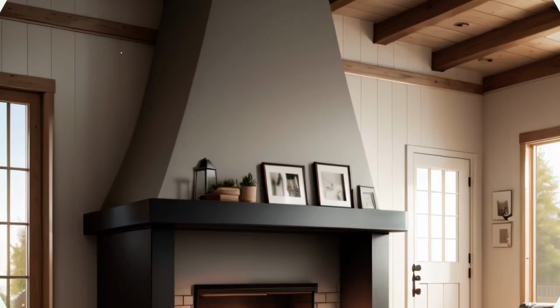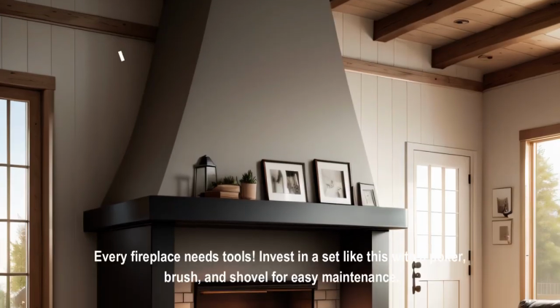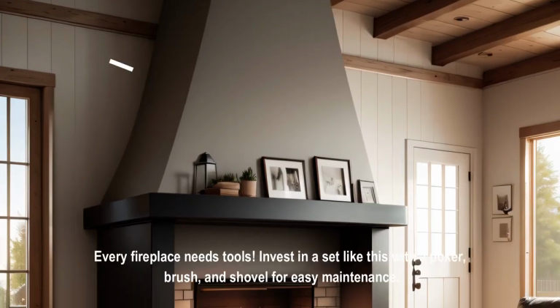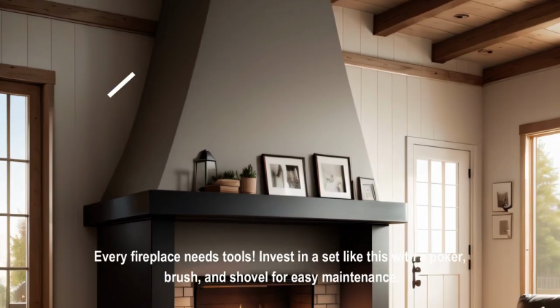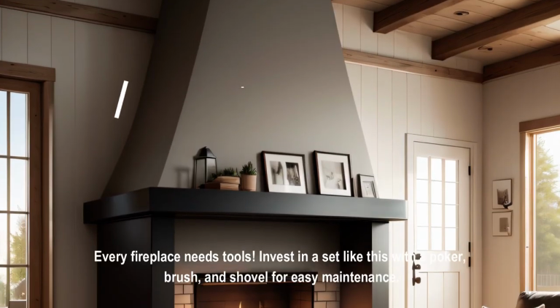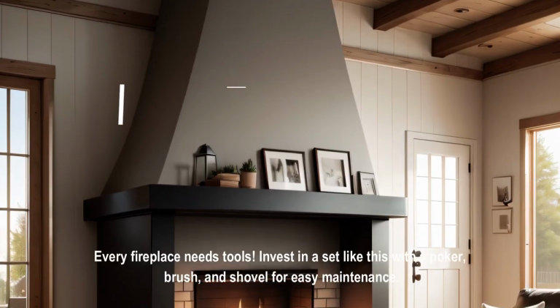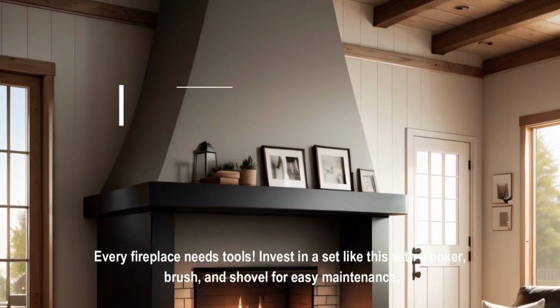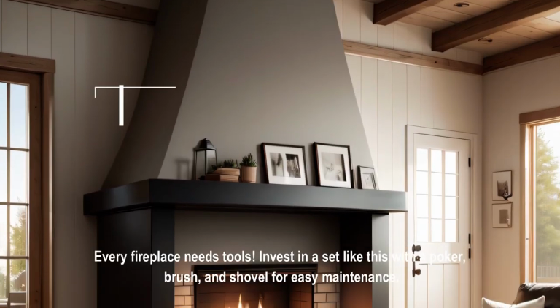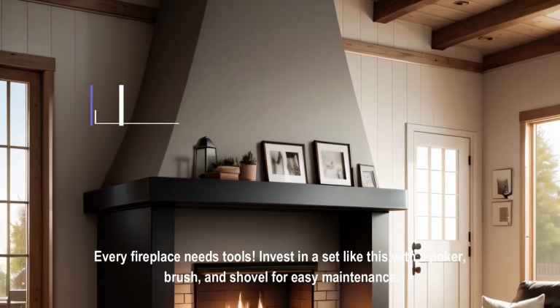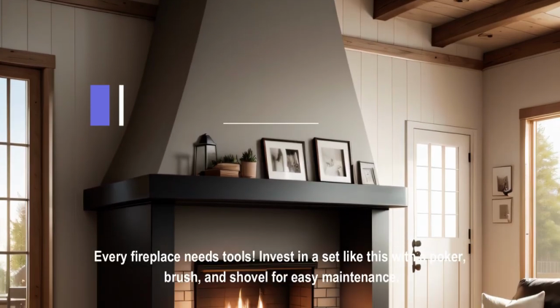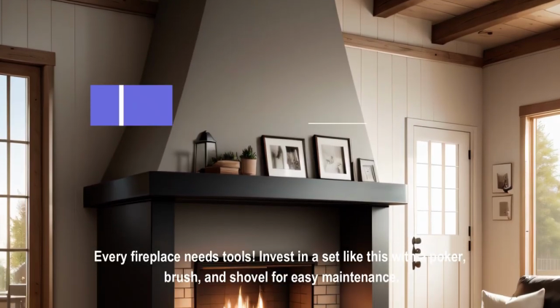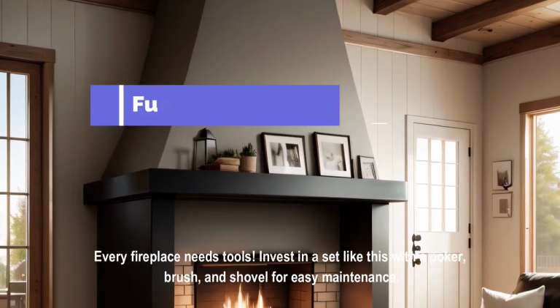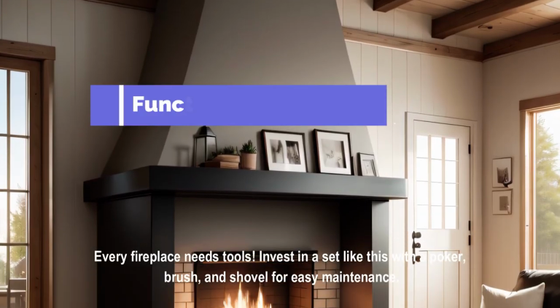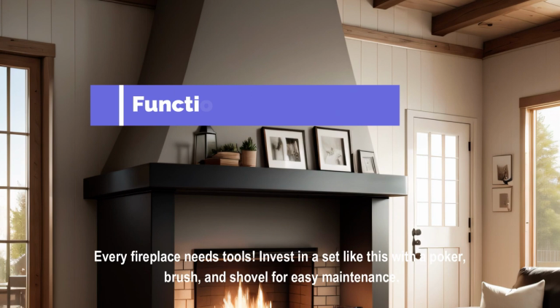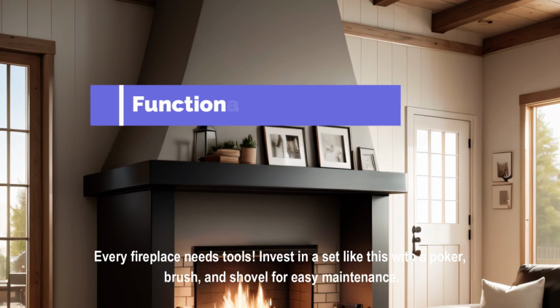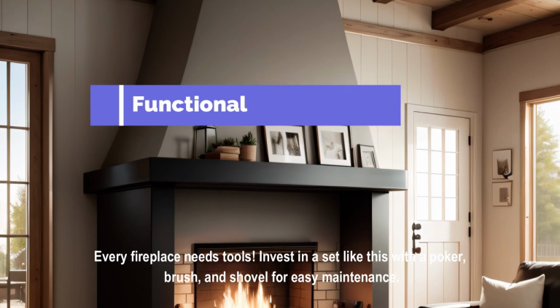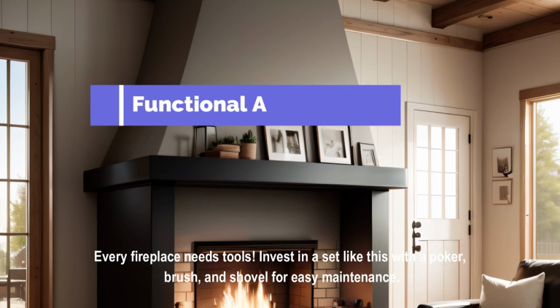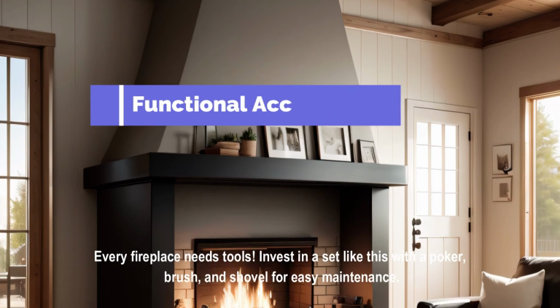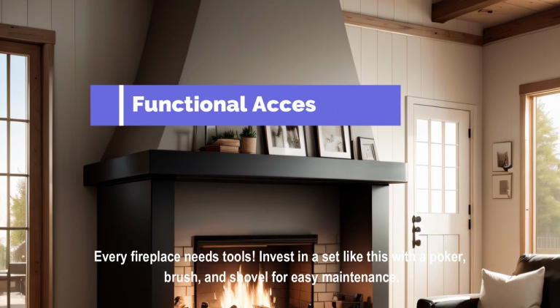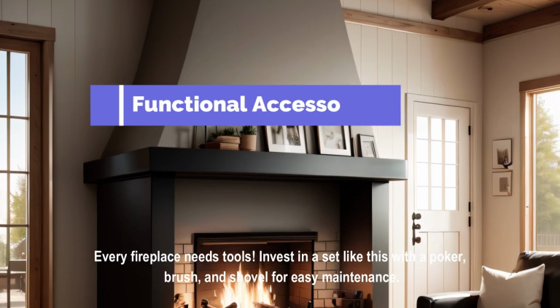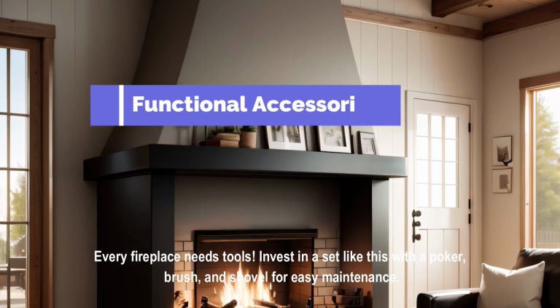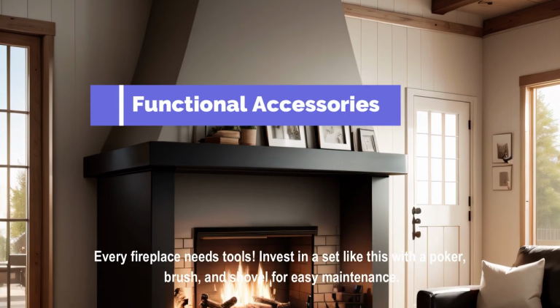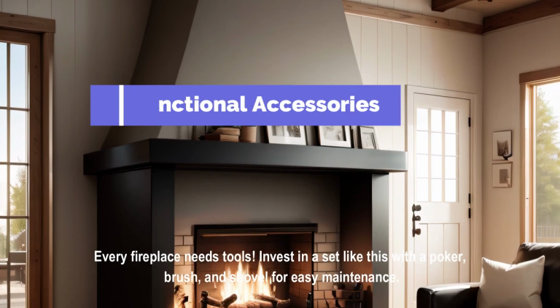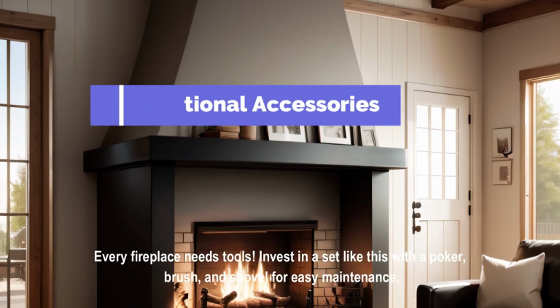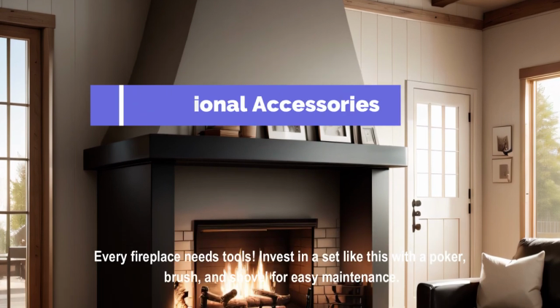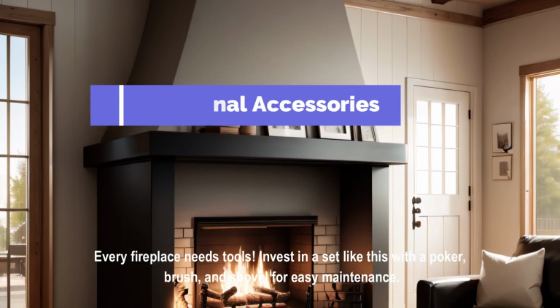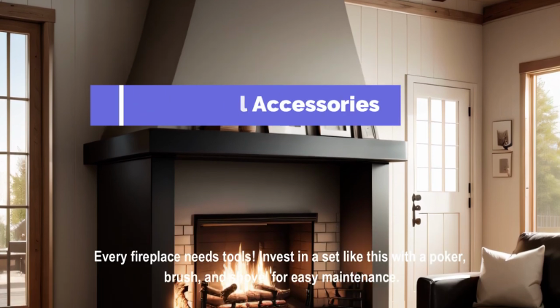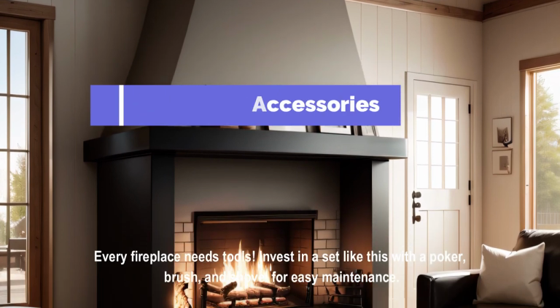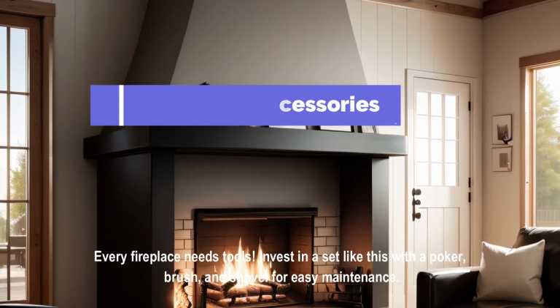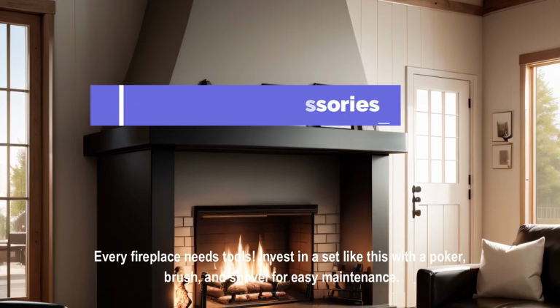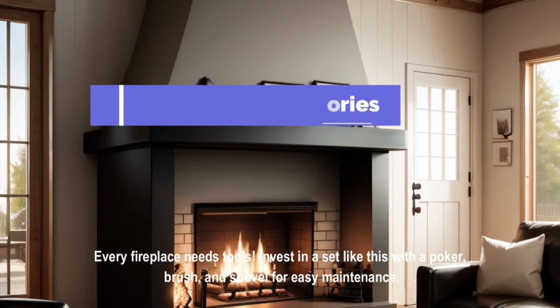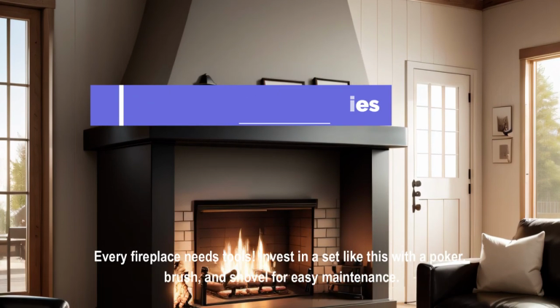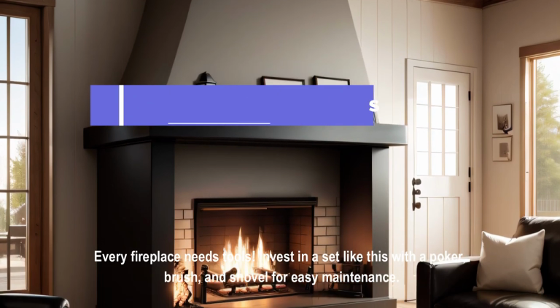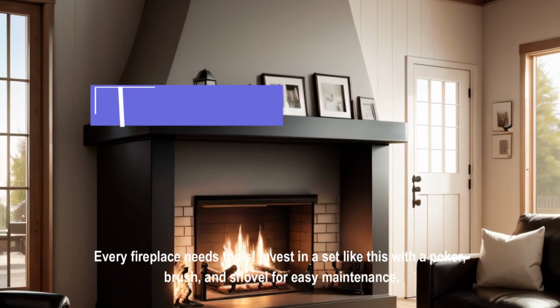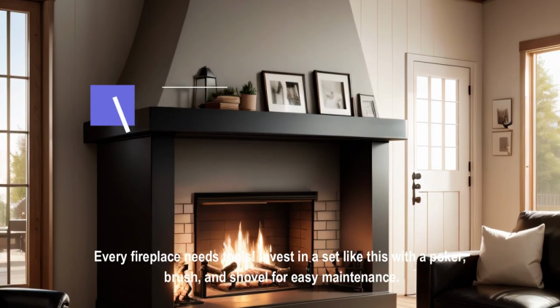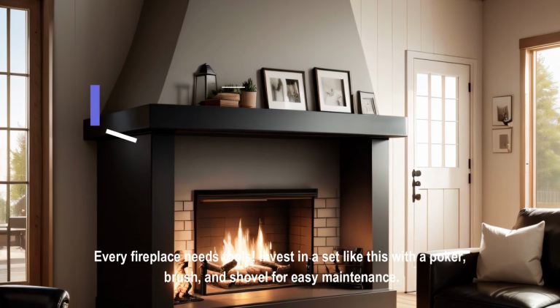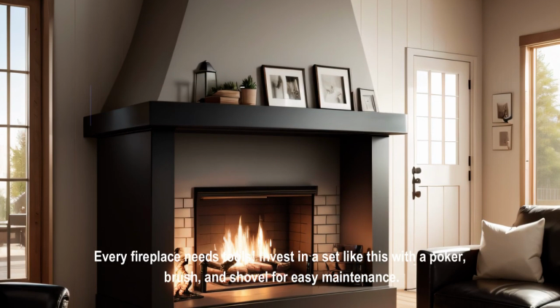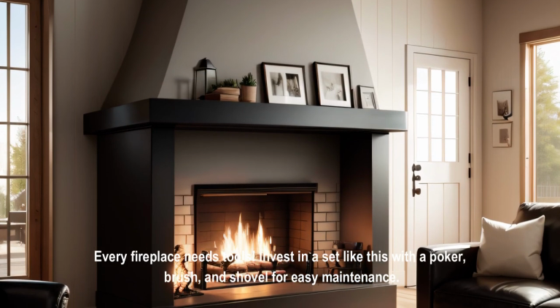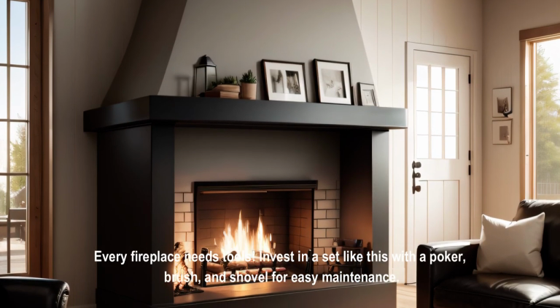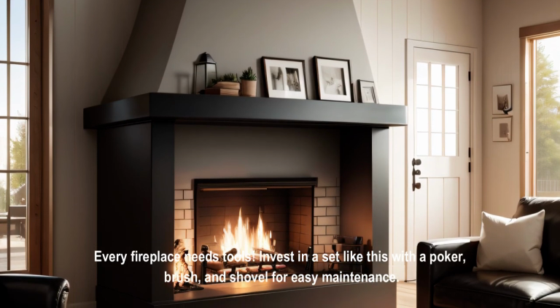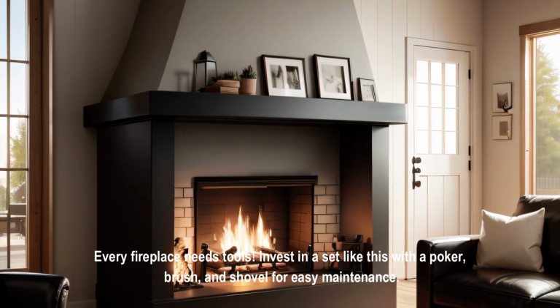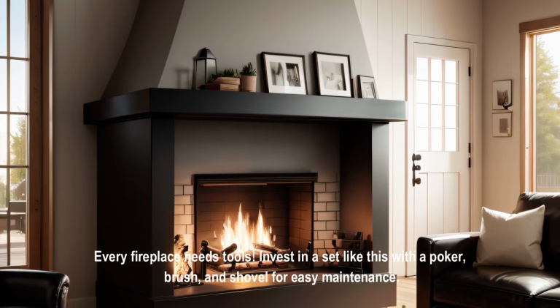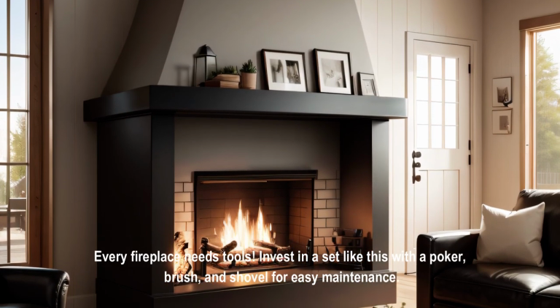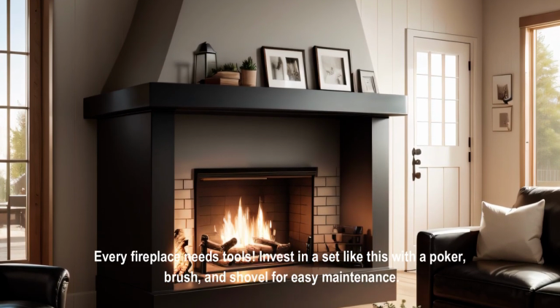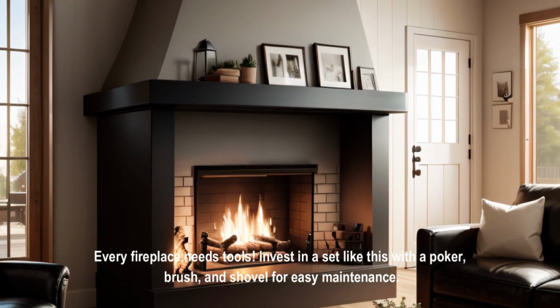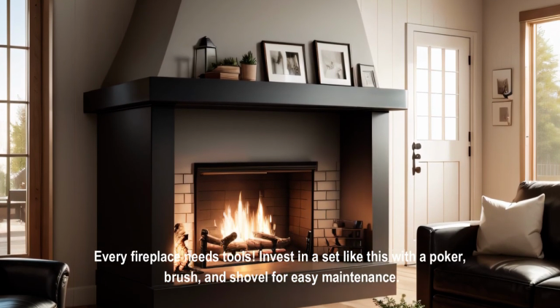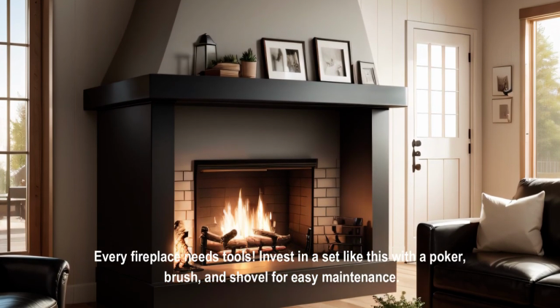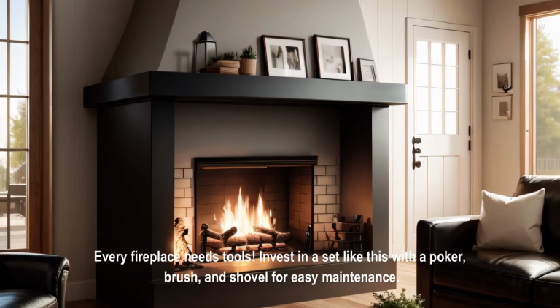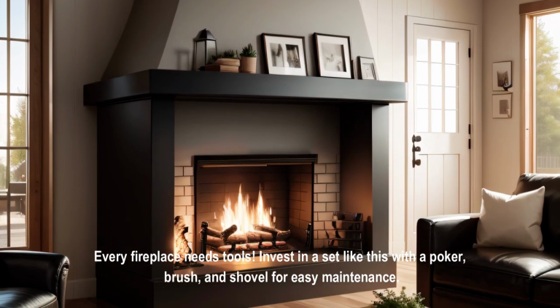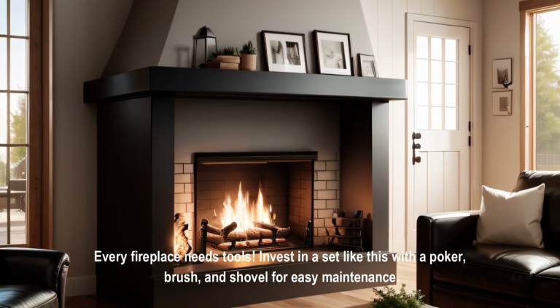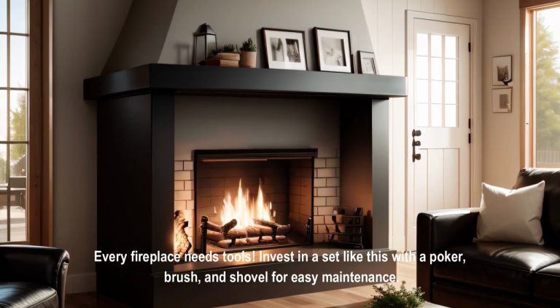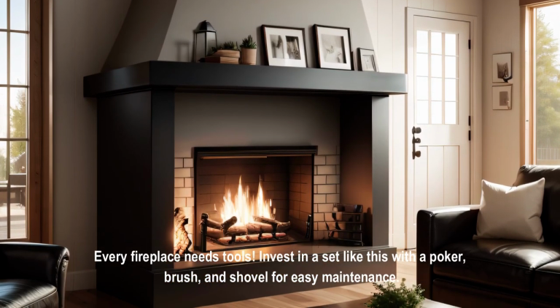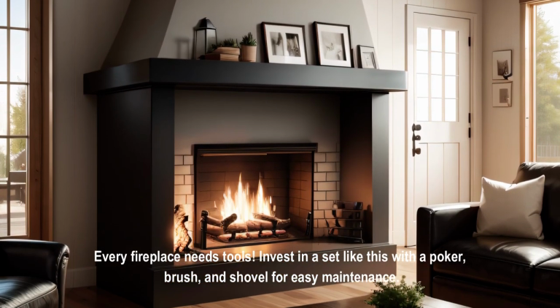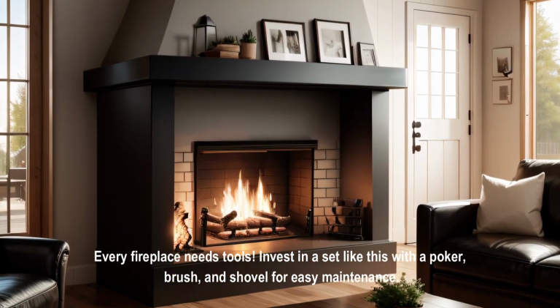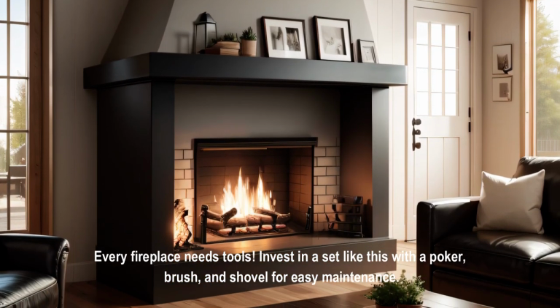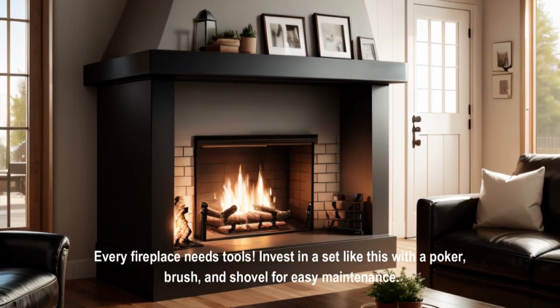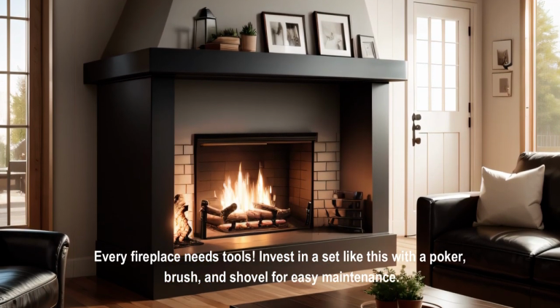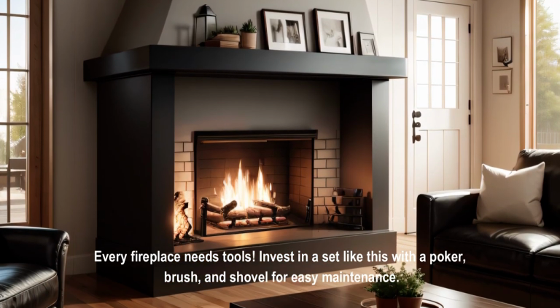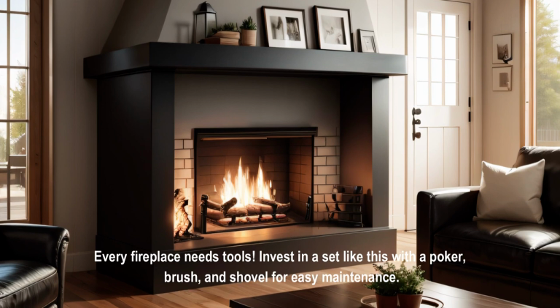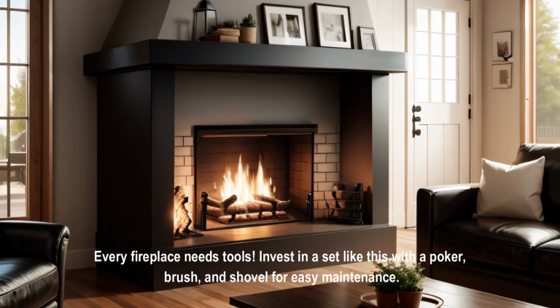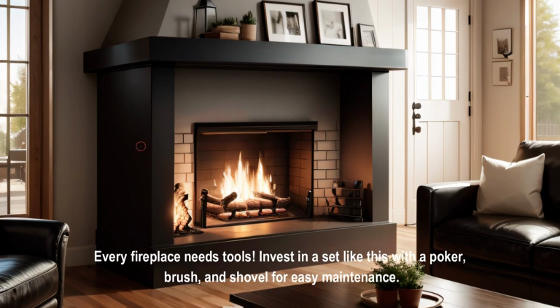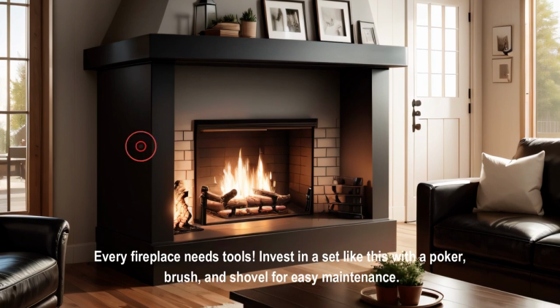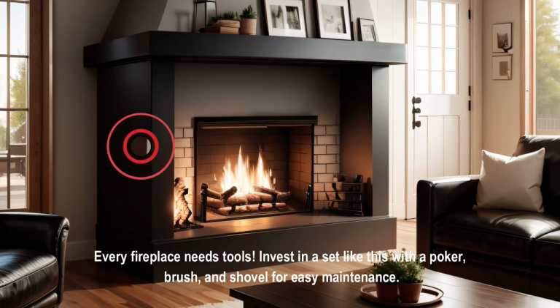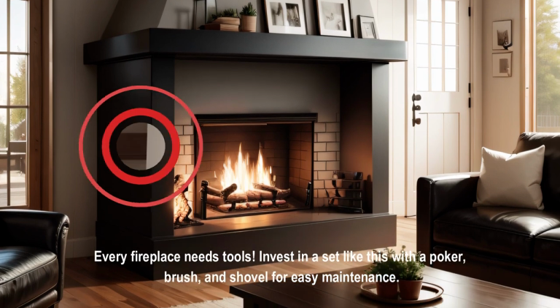Every fireplace needs tools. Invest in a set like this with a poker, brush, and shovel for easy maintenance.